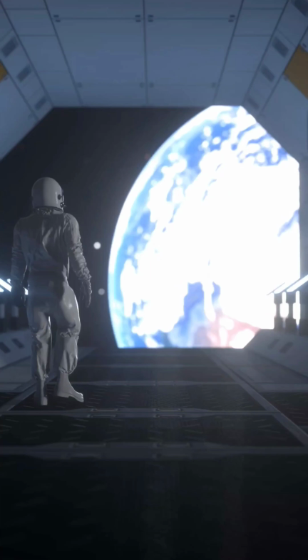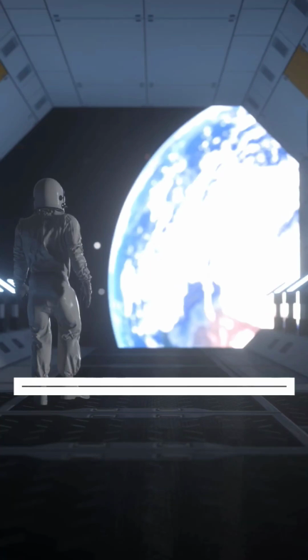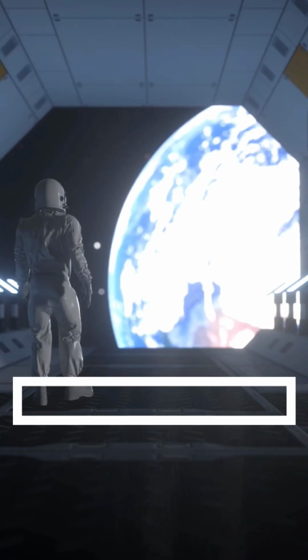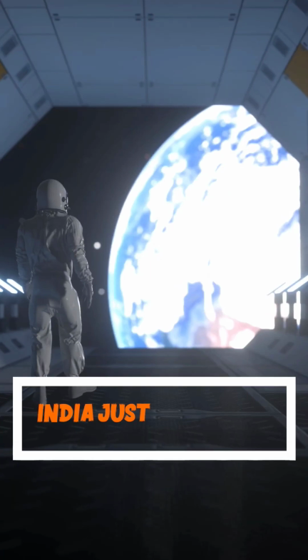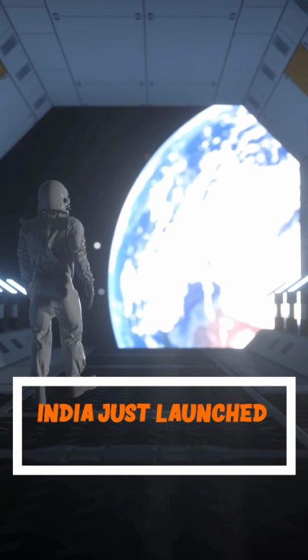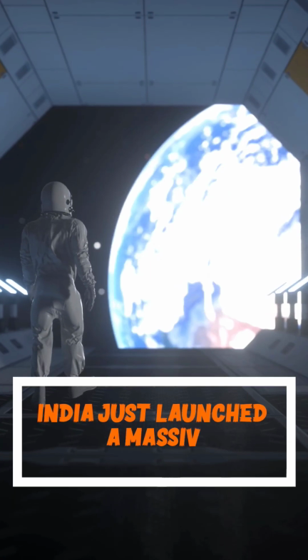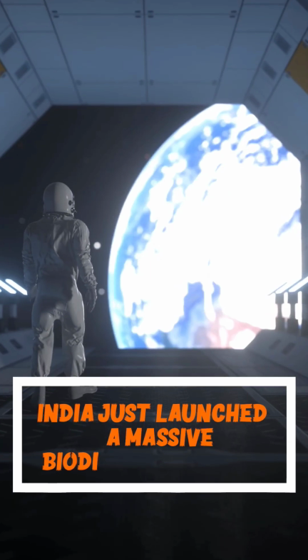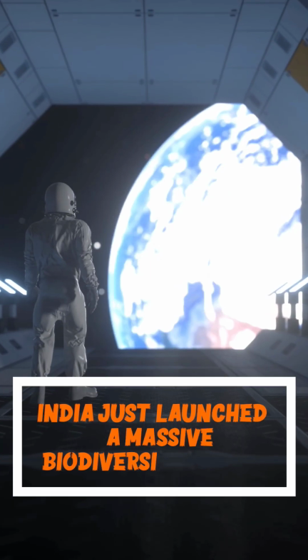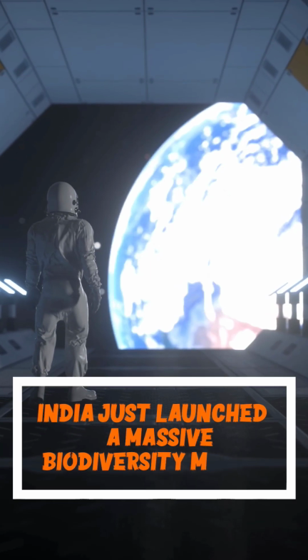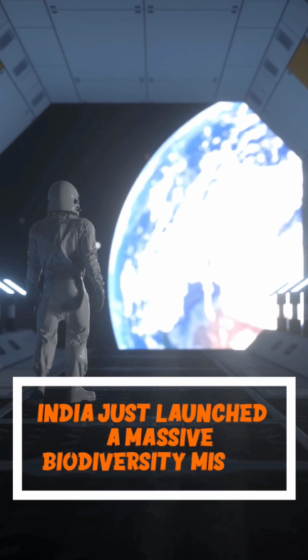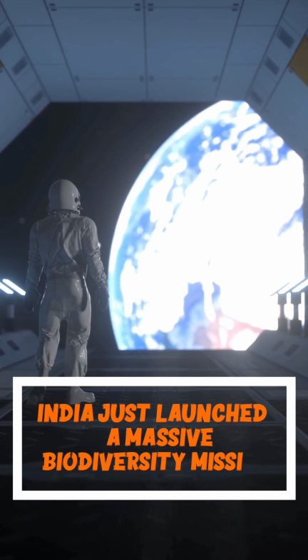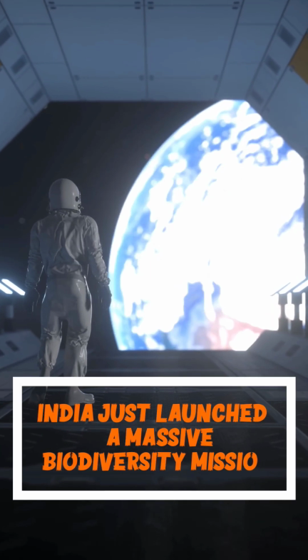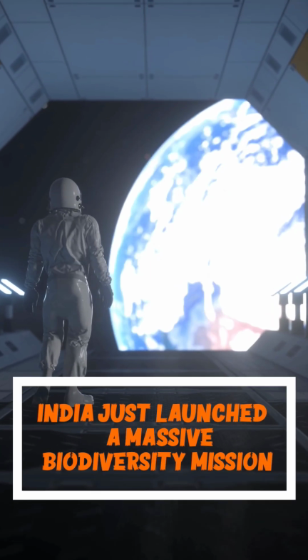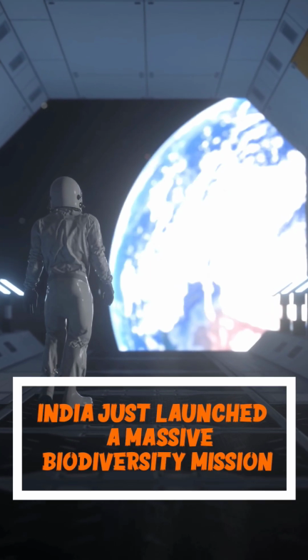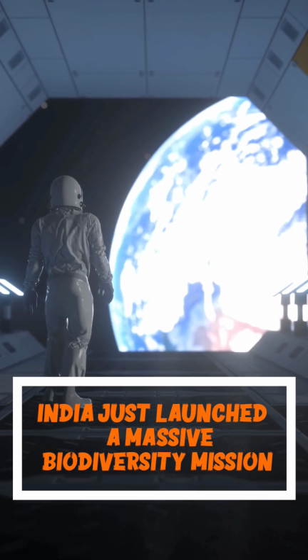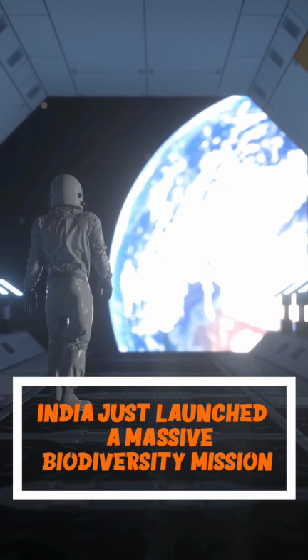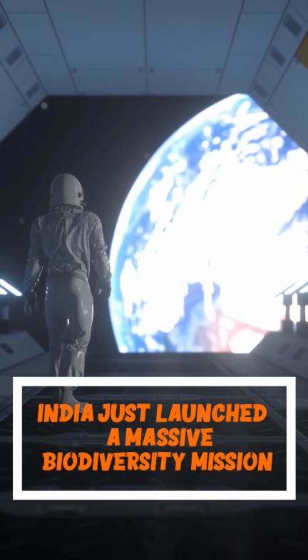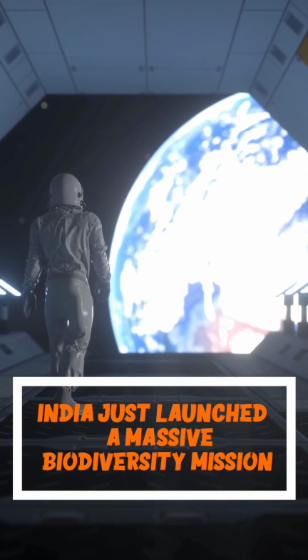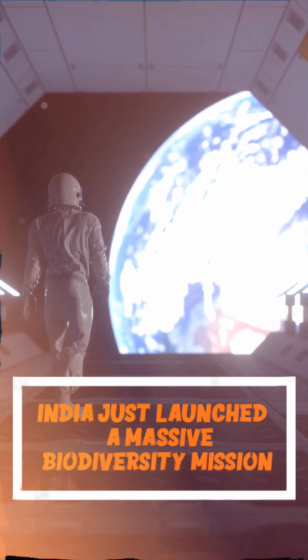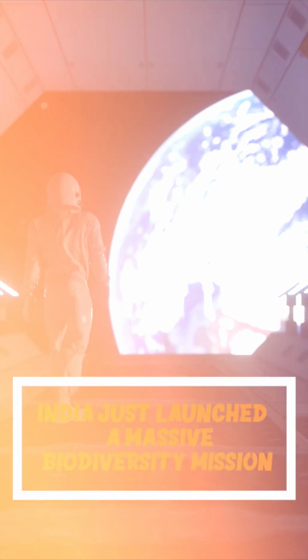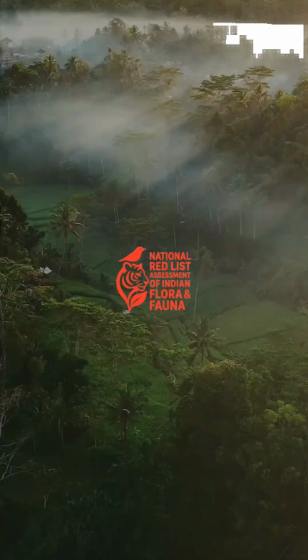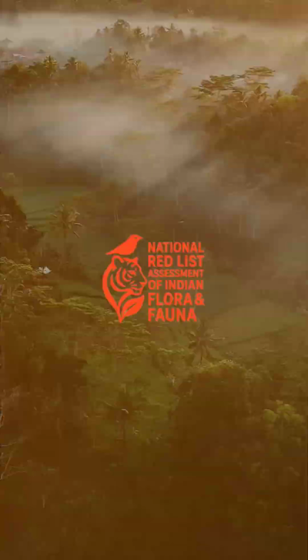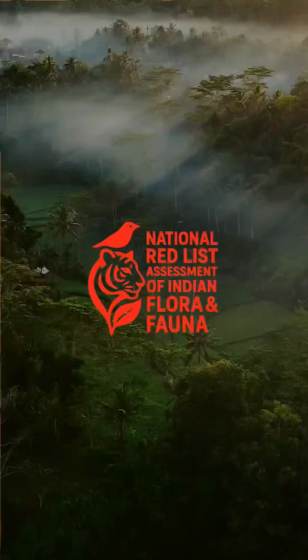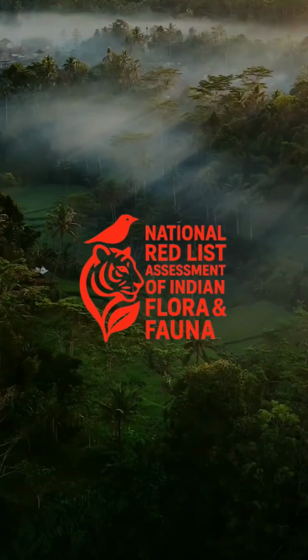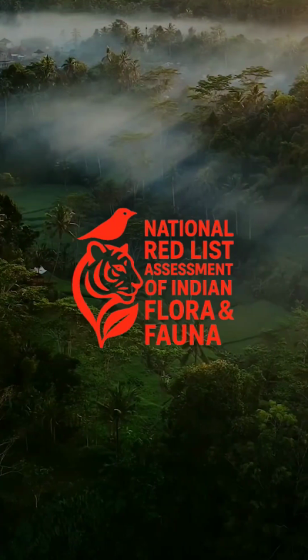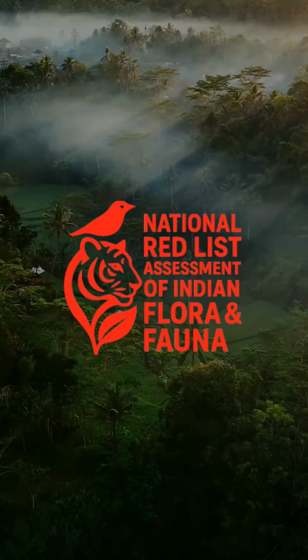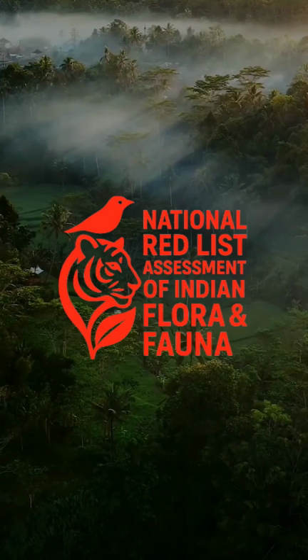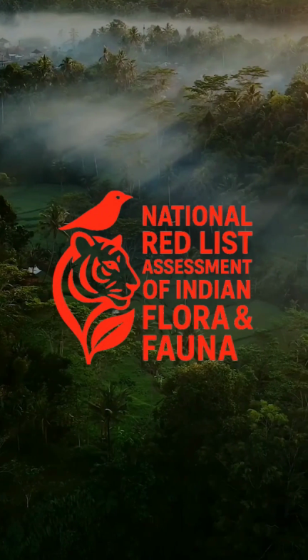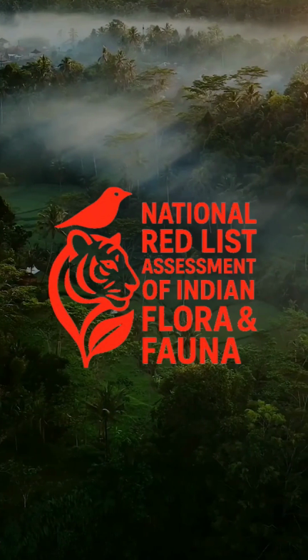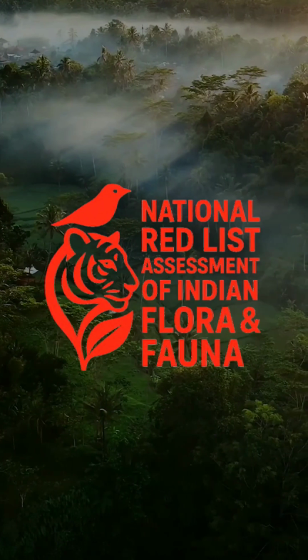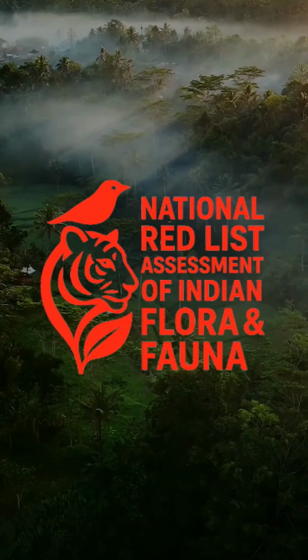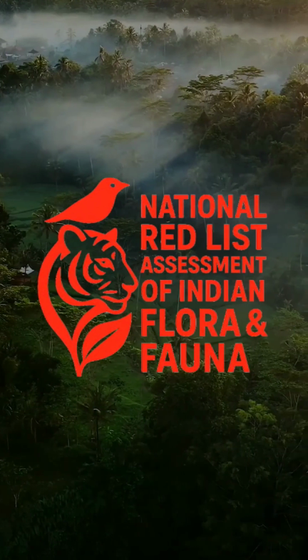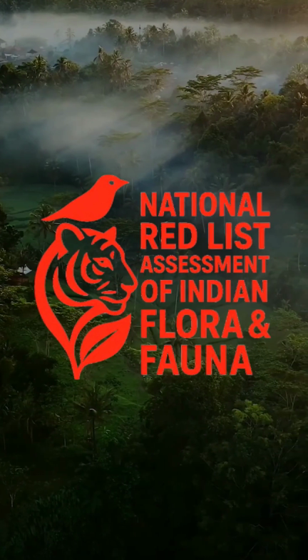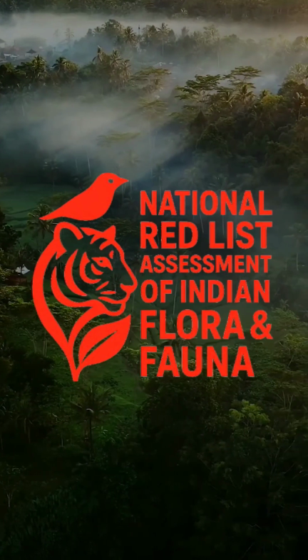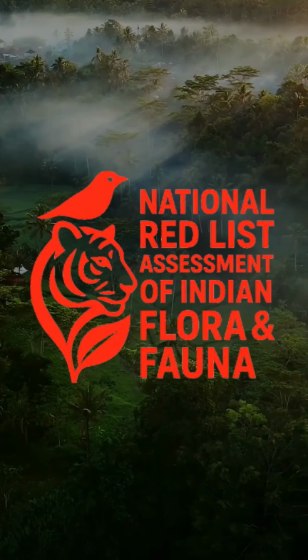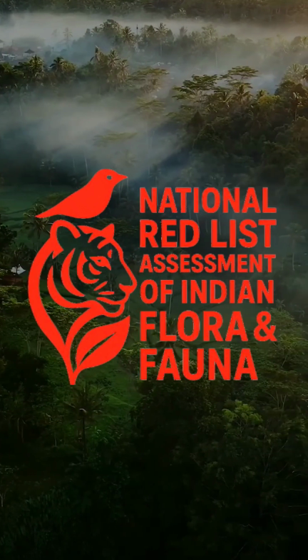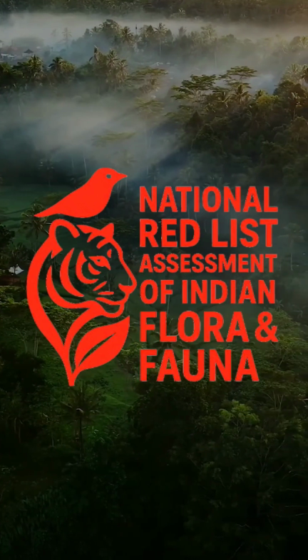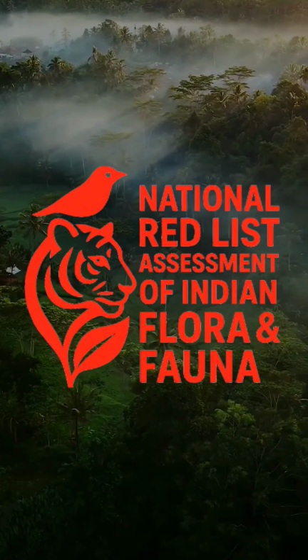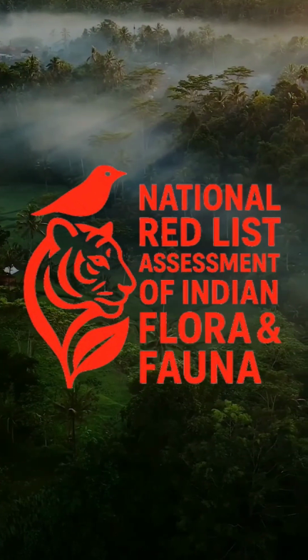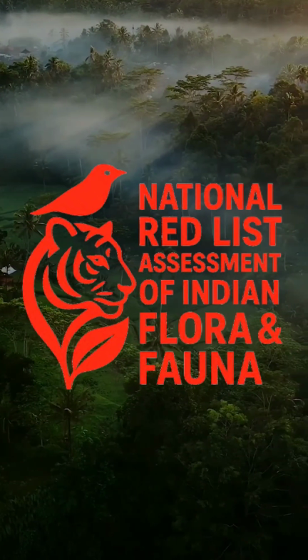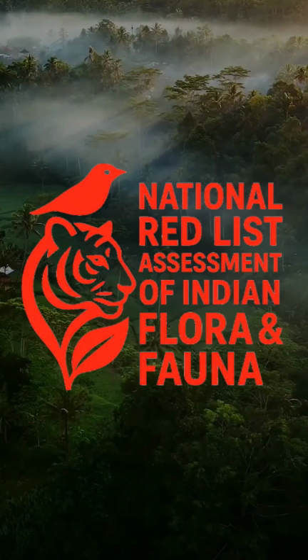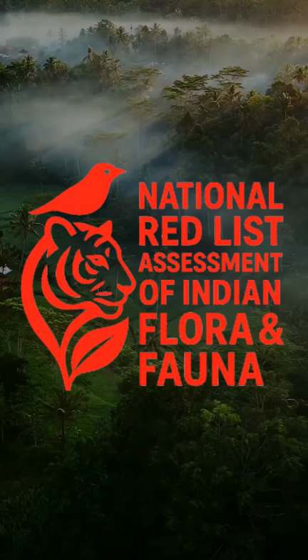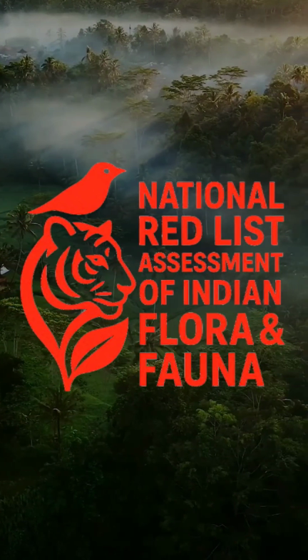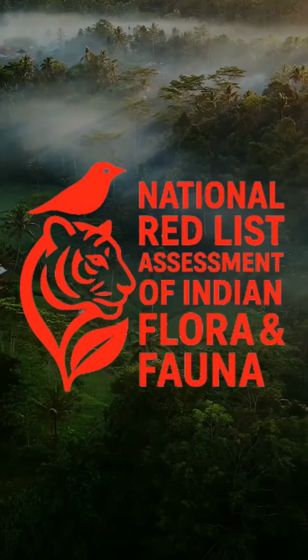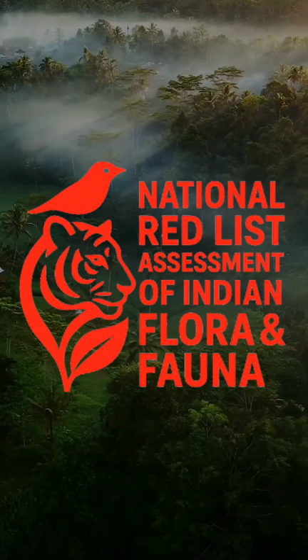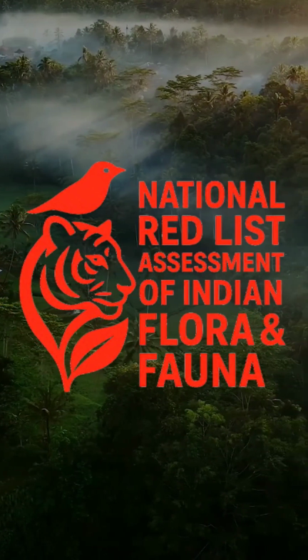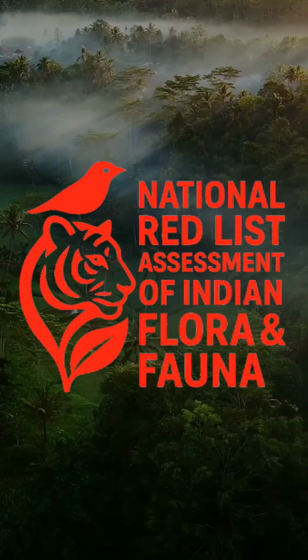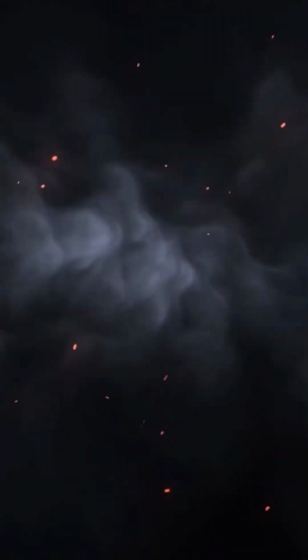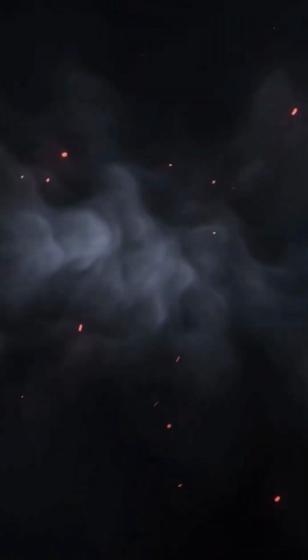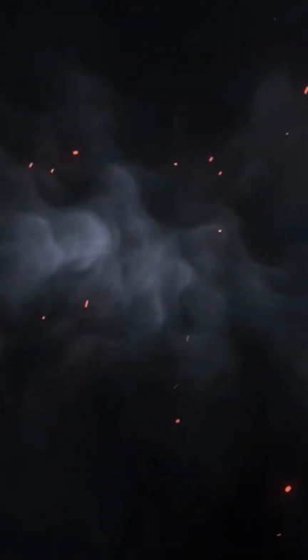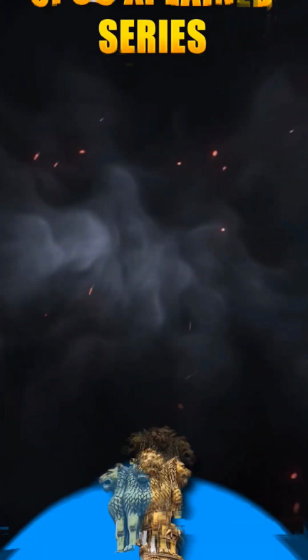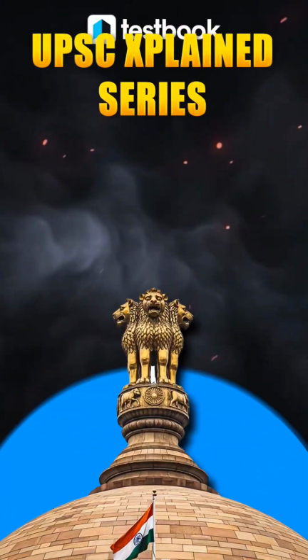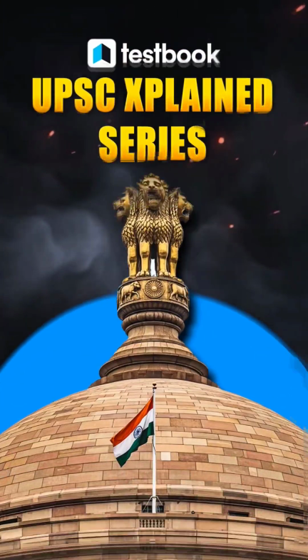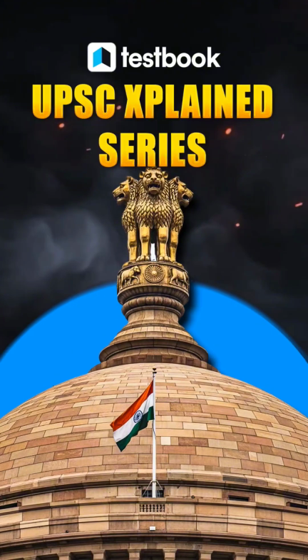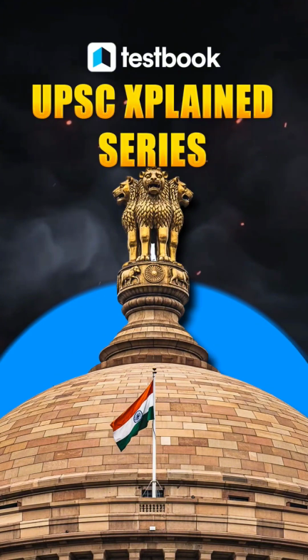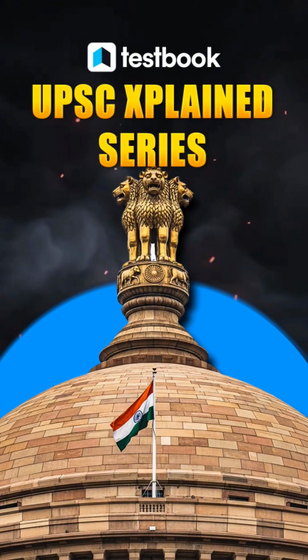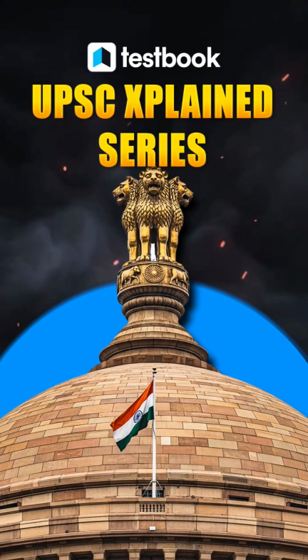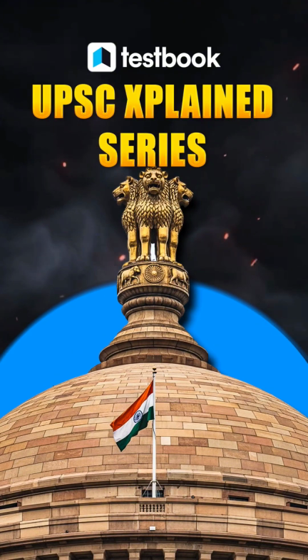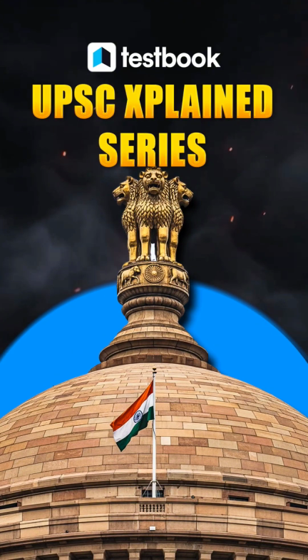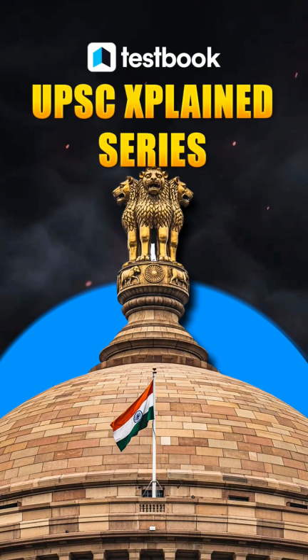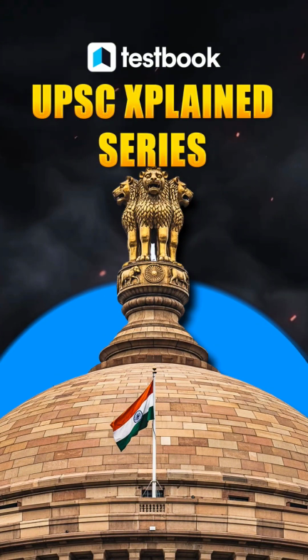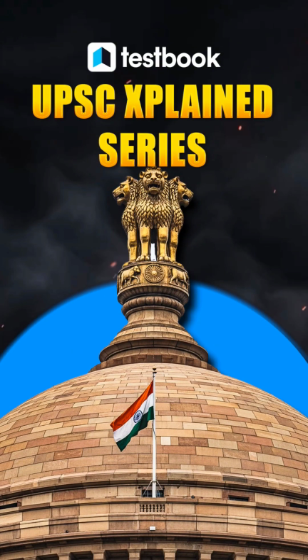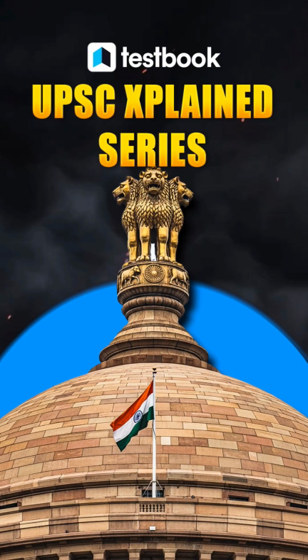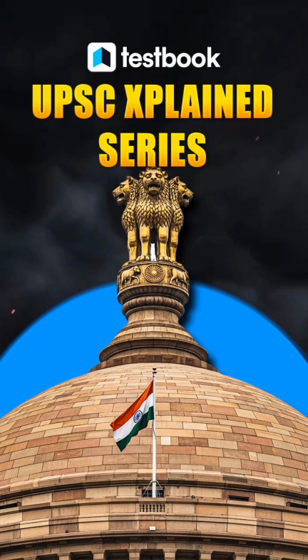India has just launched a massive biodiversity mission, the National Red List Assessment of Indian Flora and Fauna. Welcome back to the UPC Explained series.